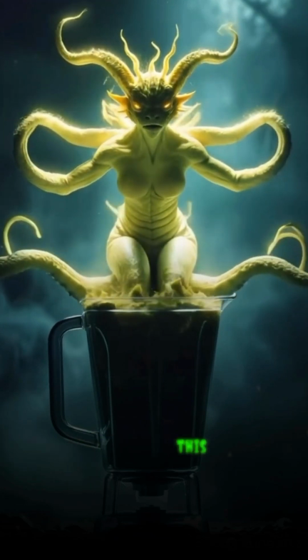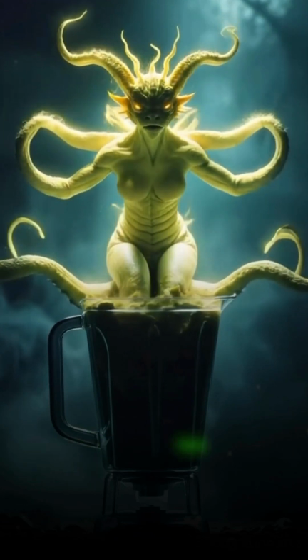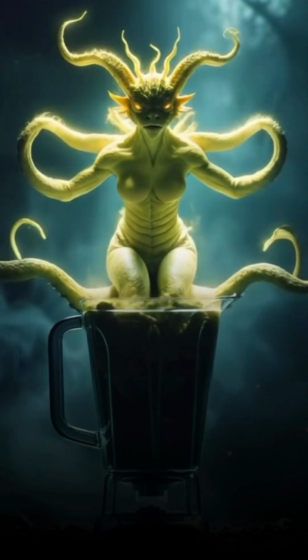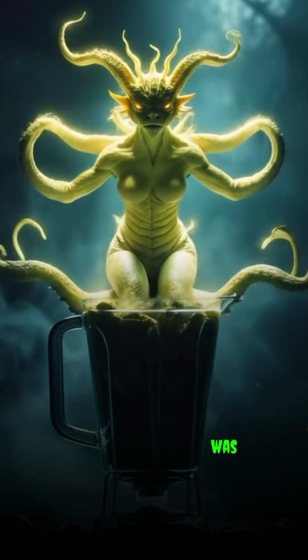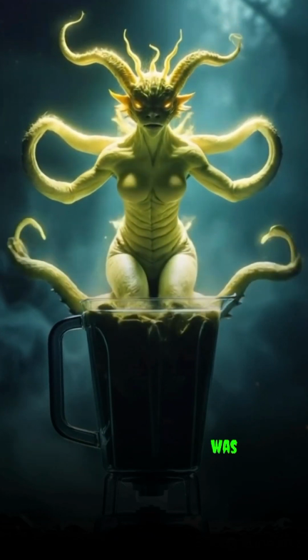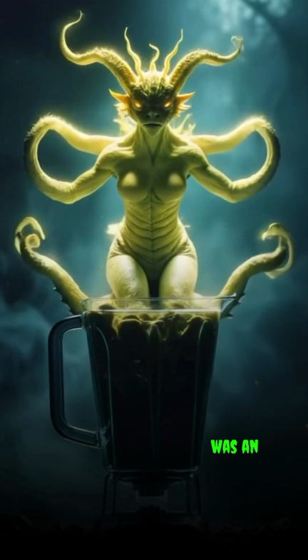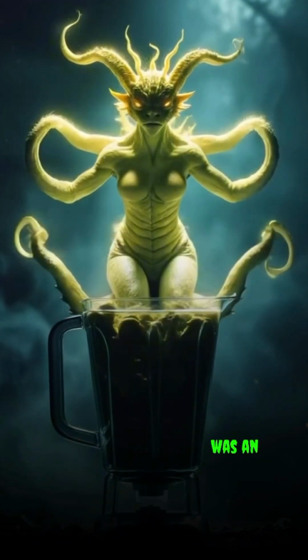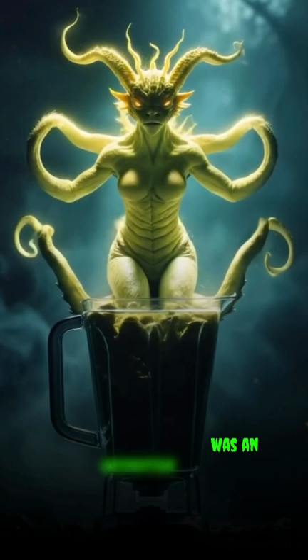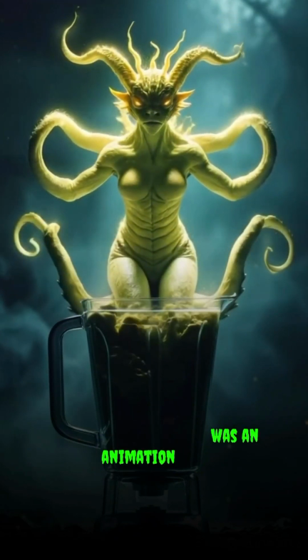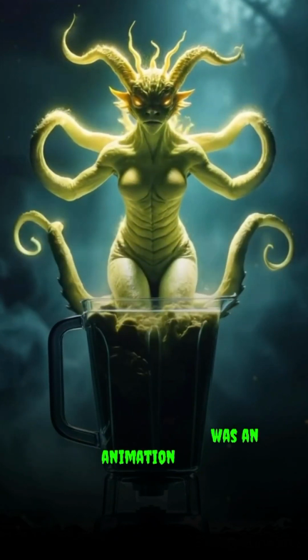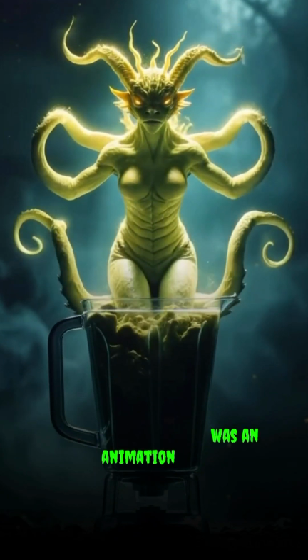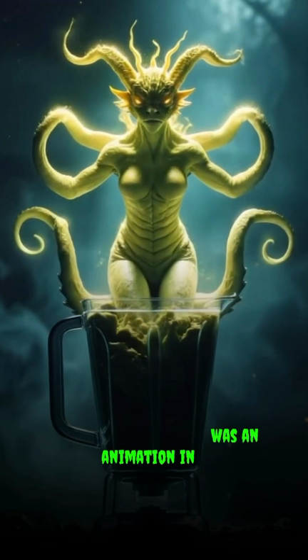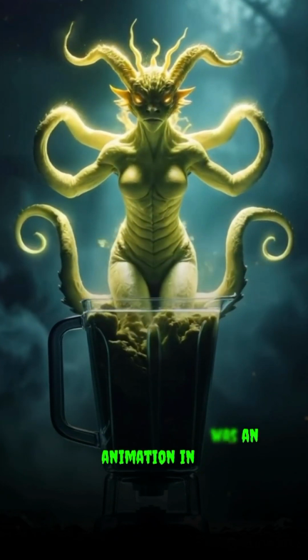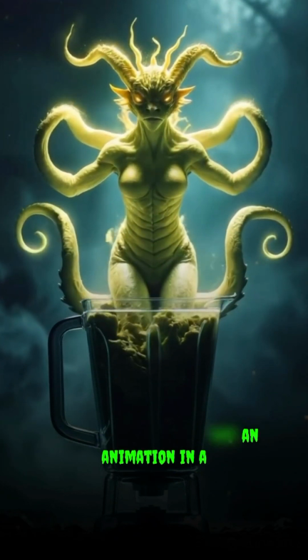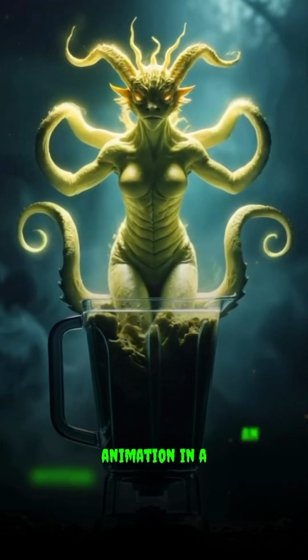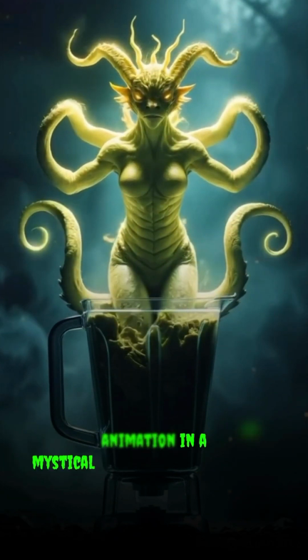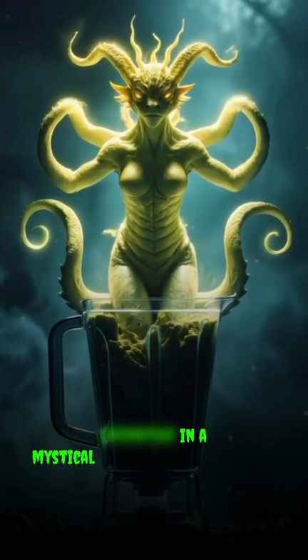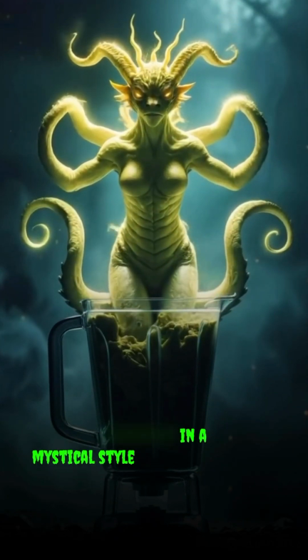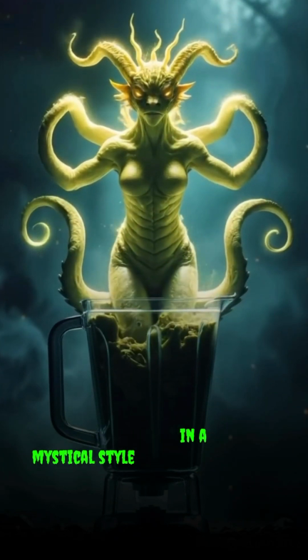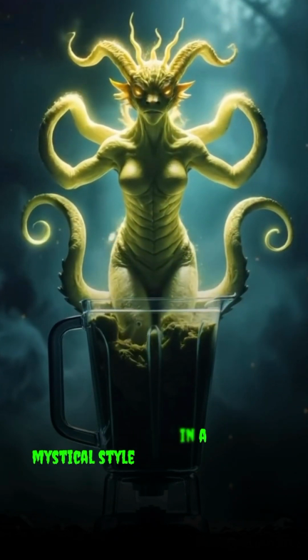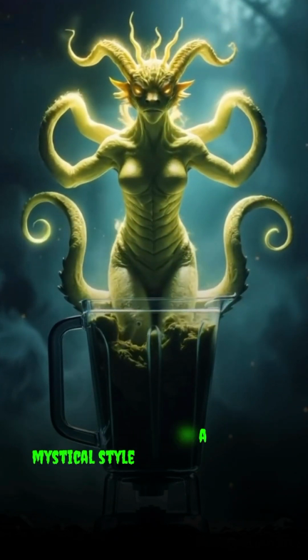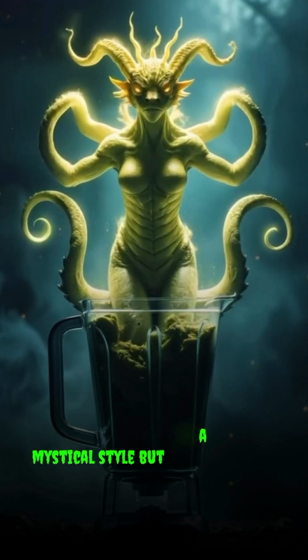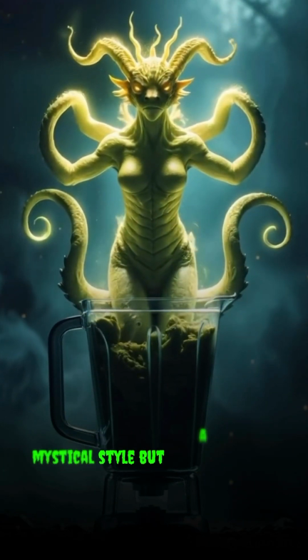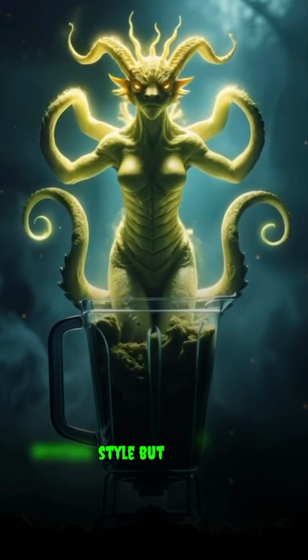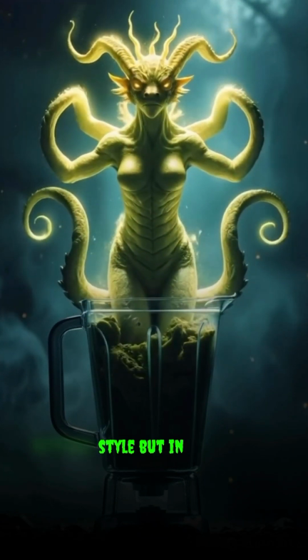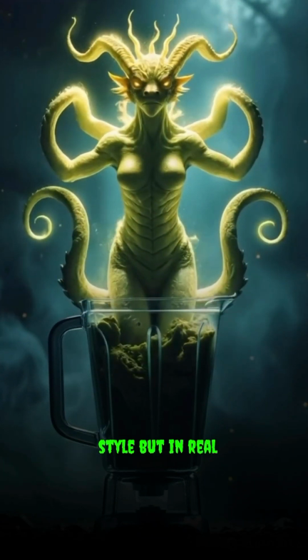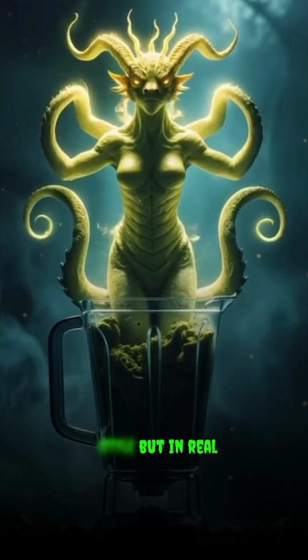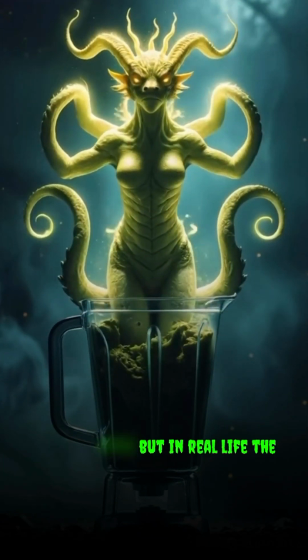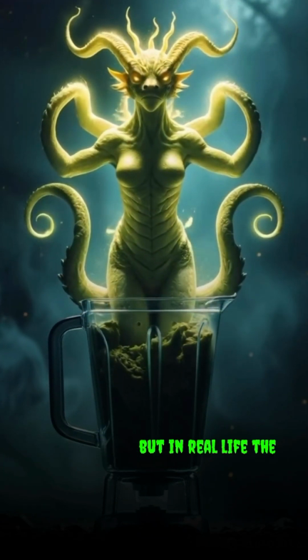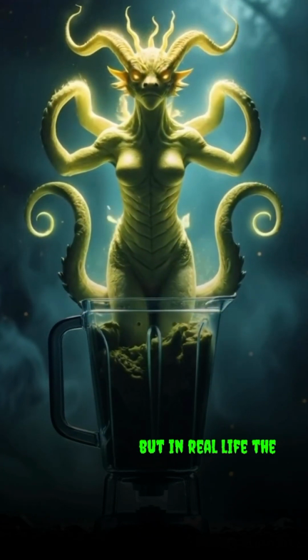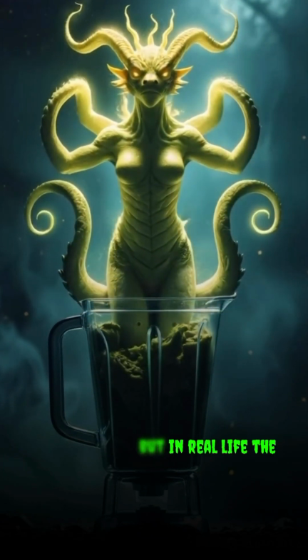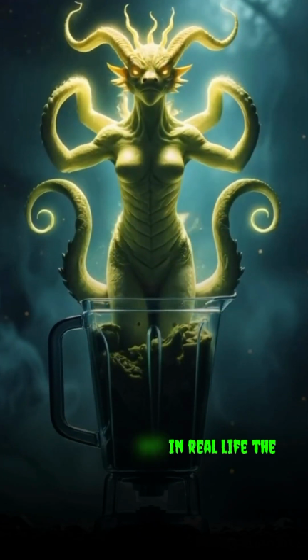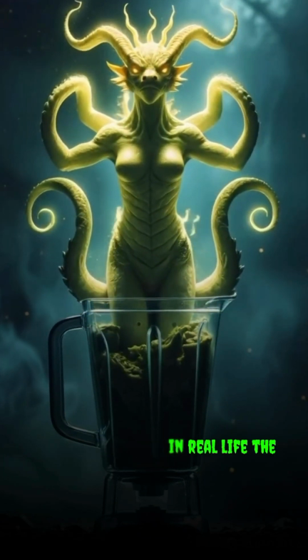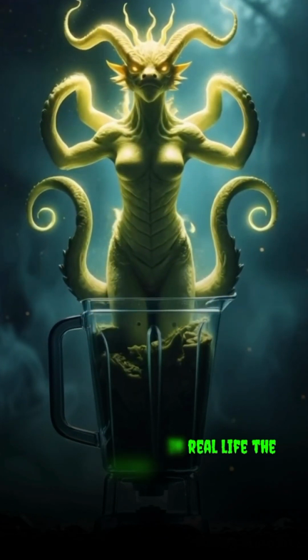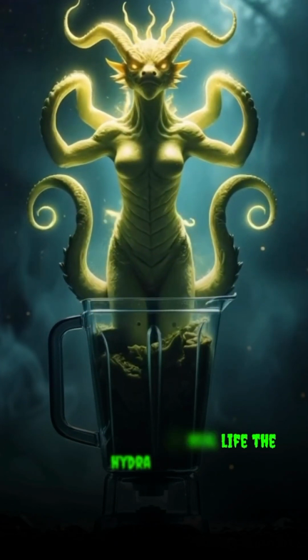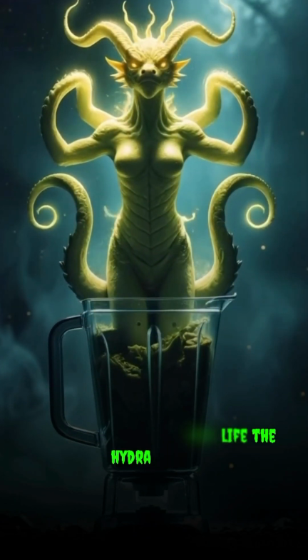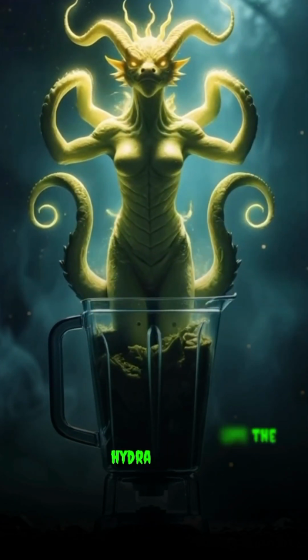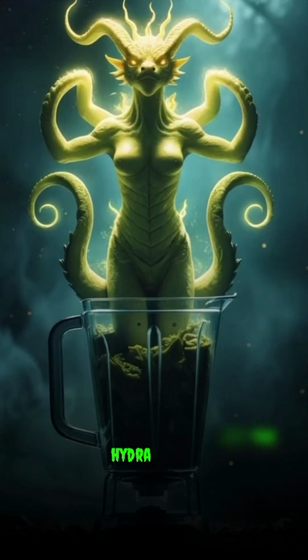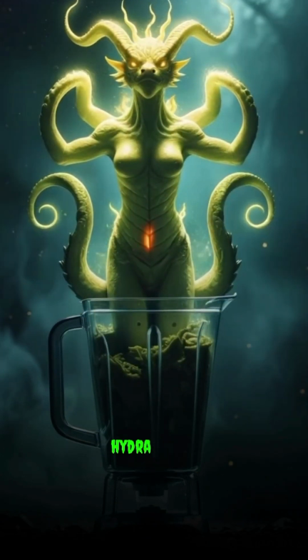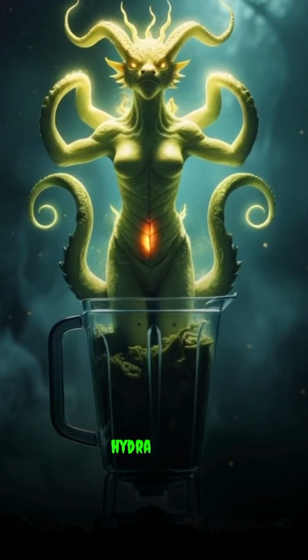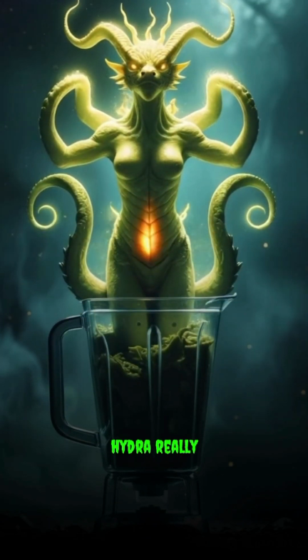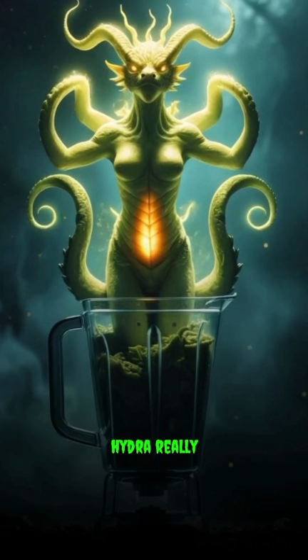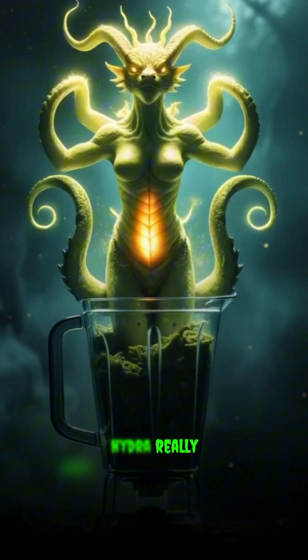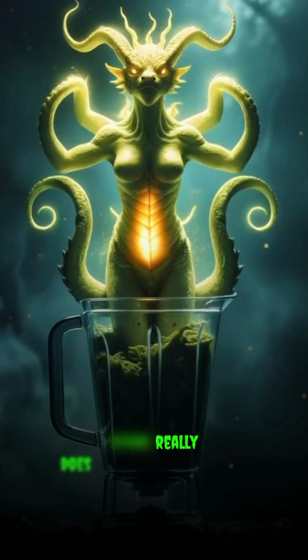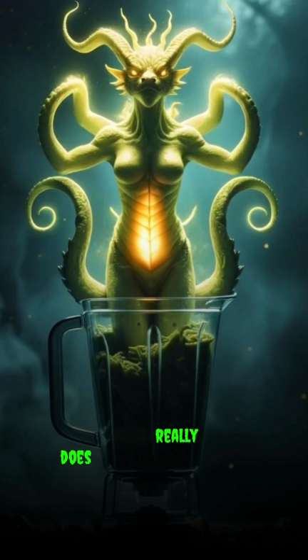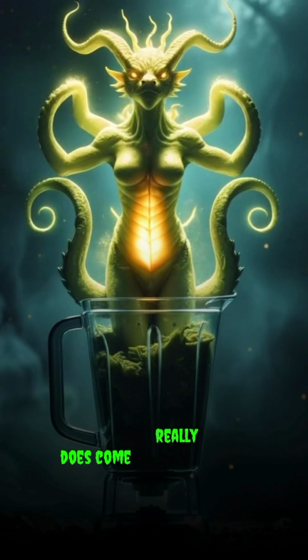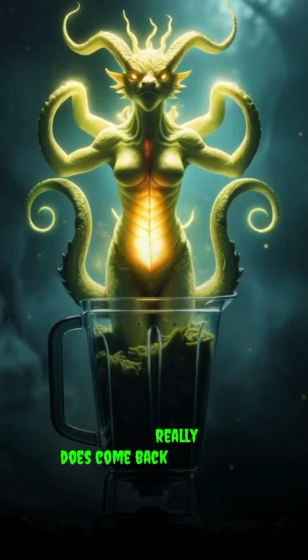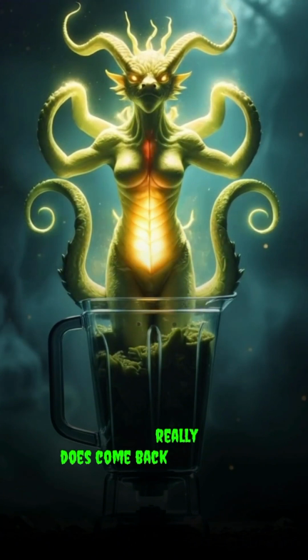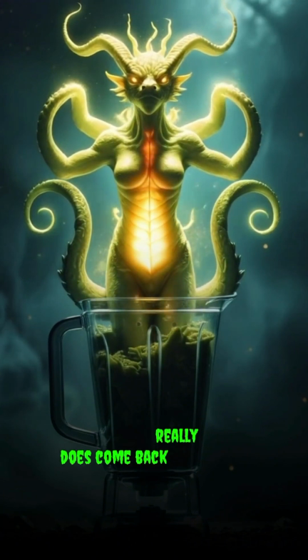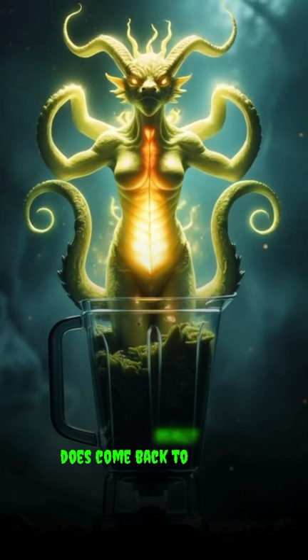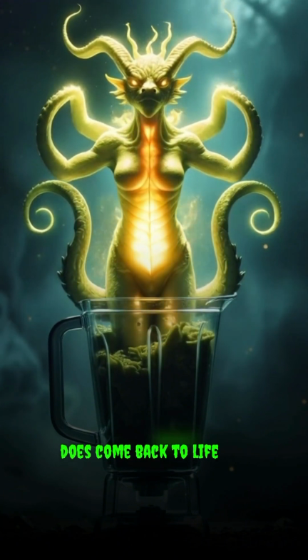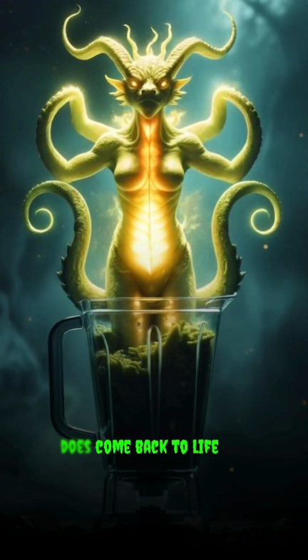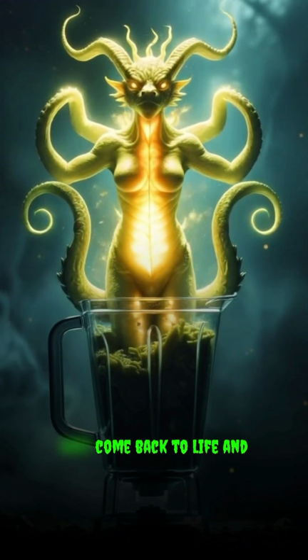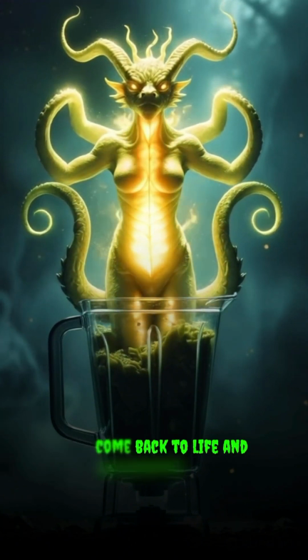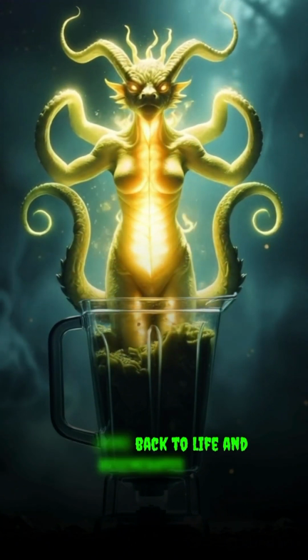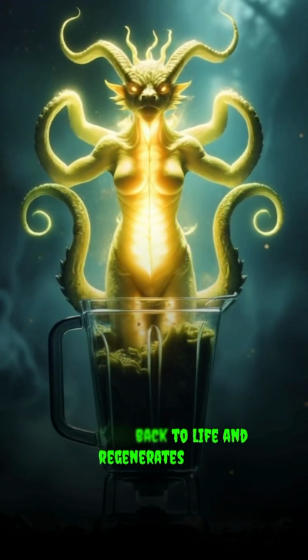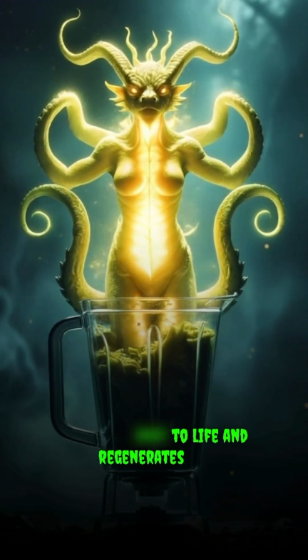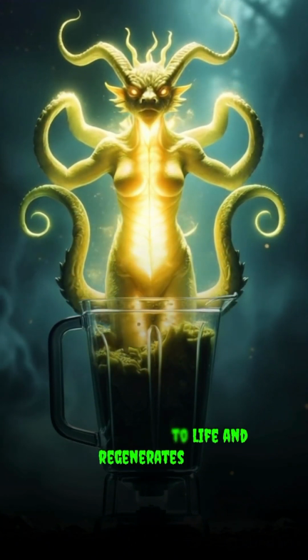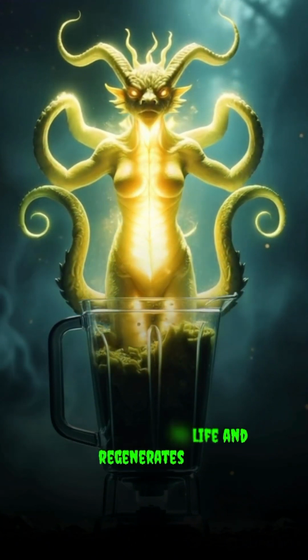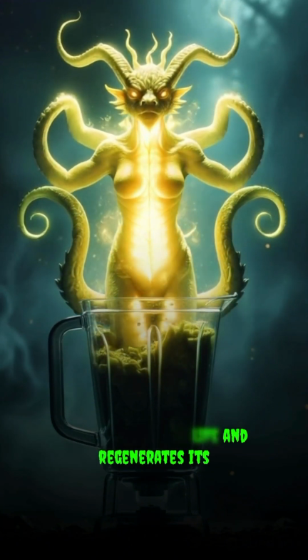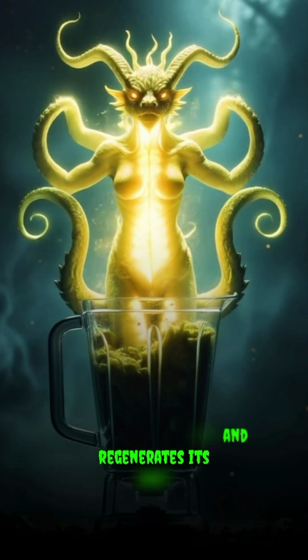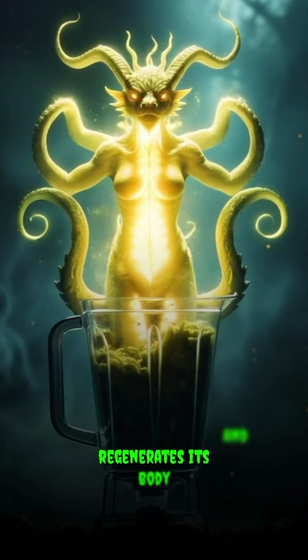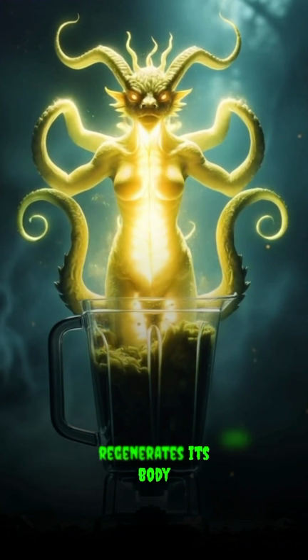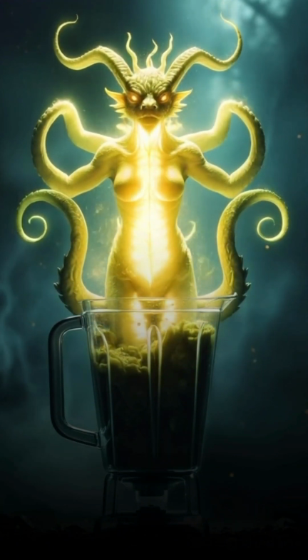This was an animation in a mystical style, but in real life the hydra really does come back to life and regenerates its body.